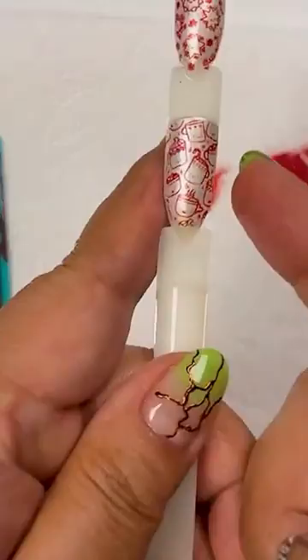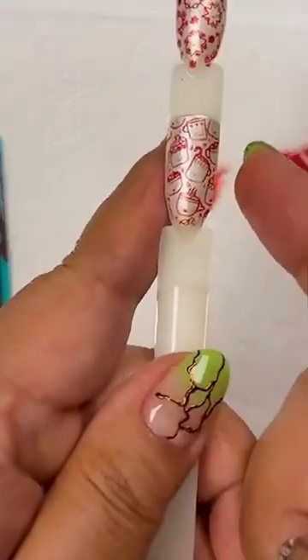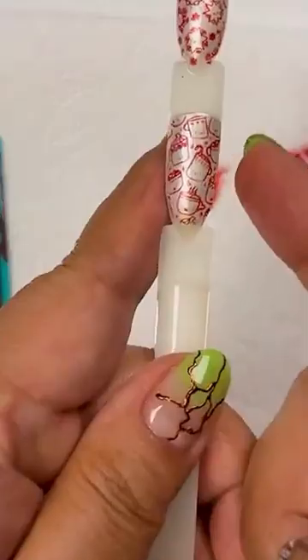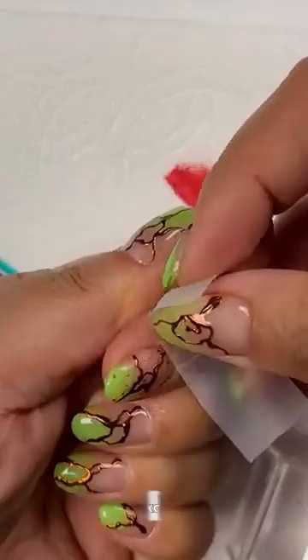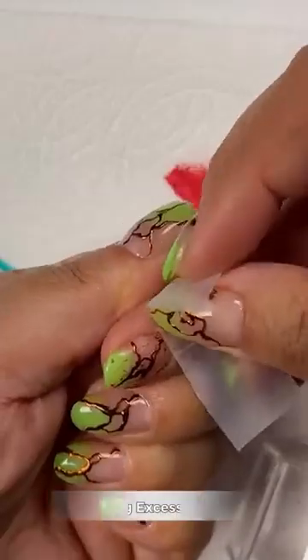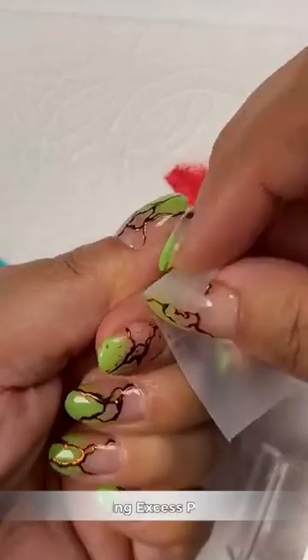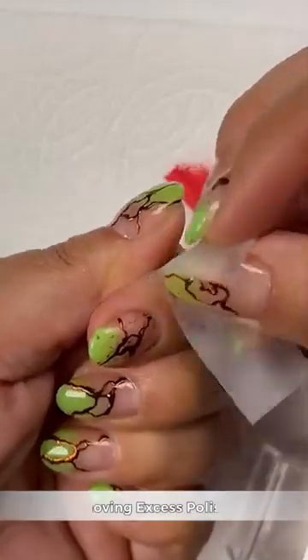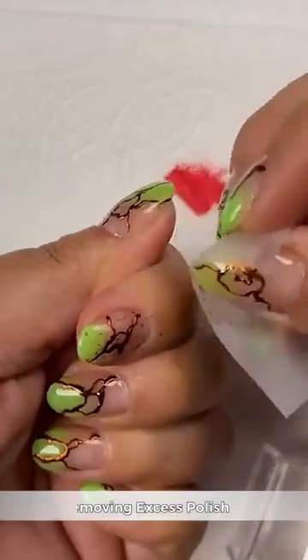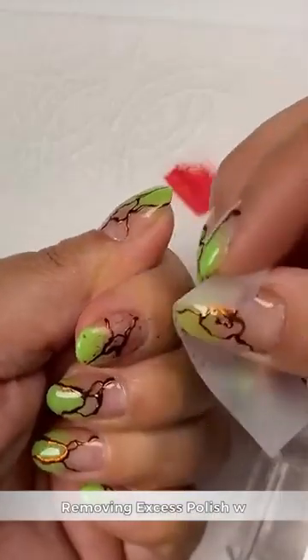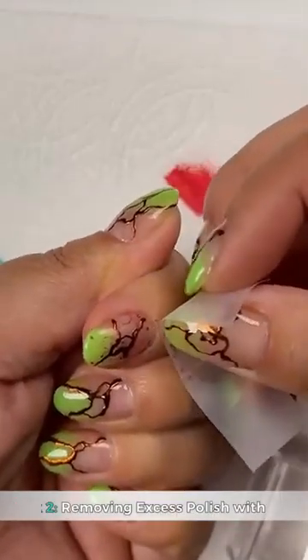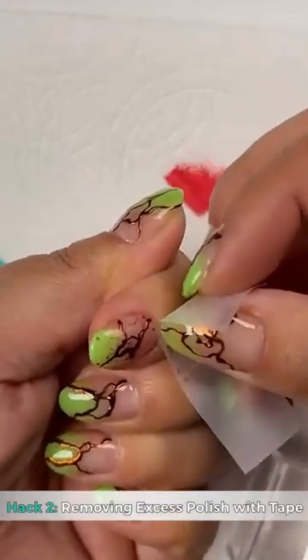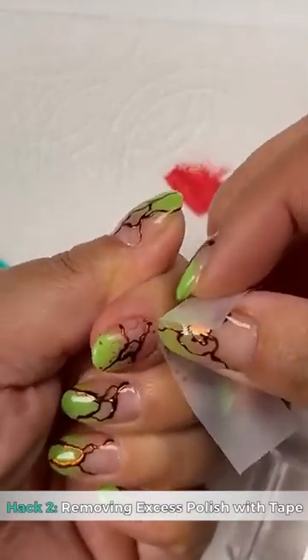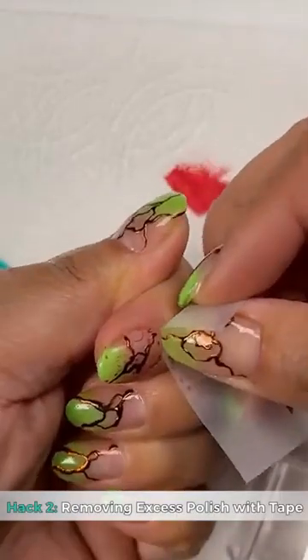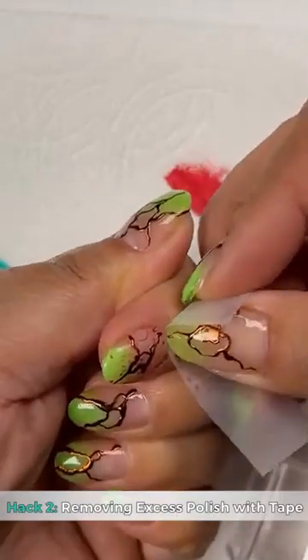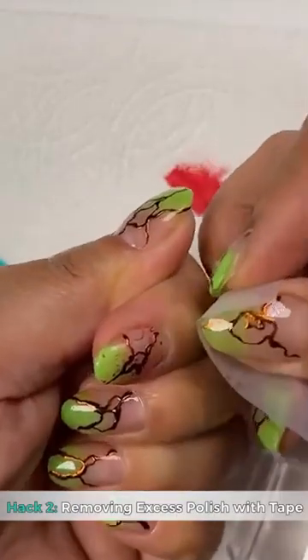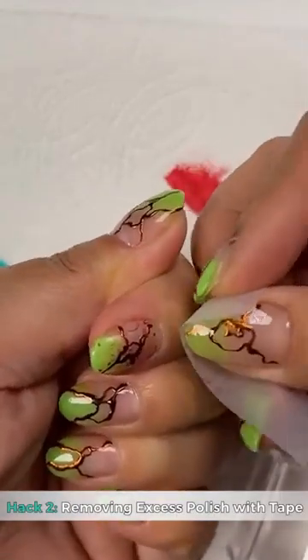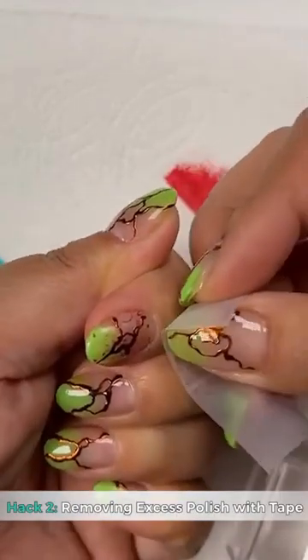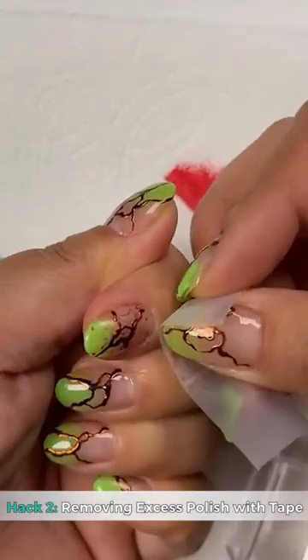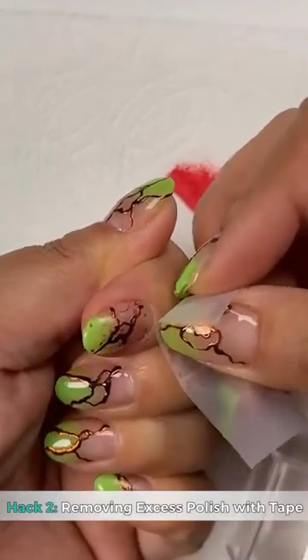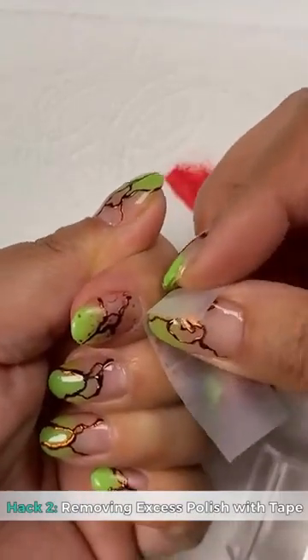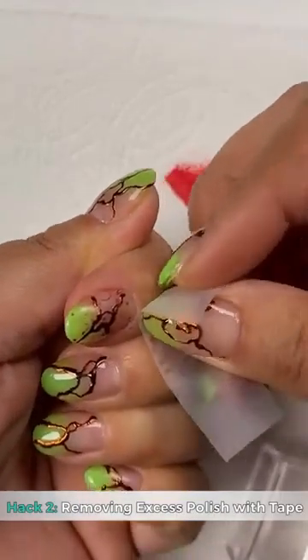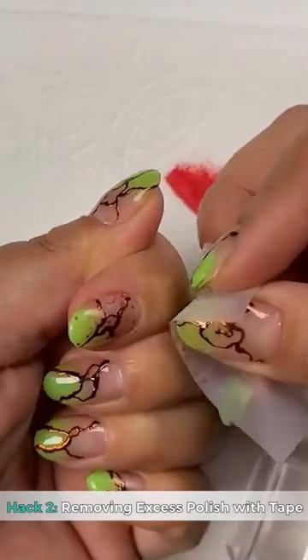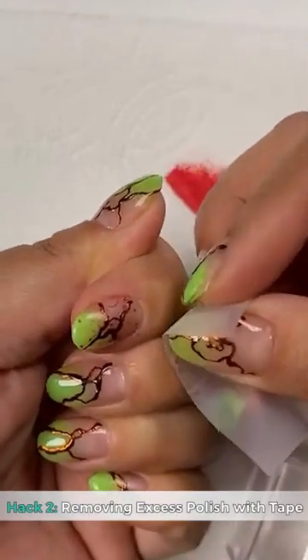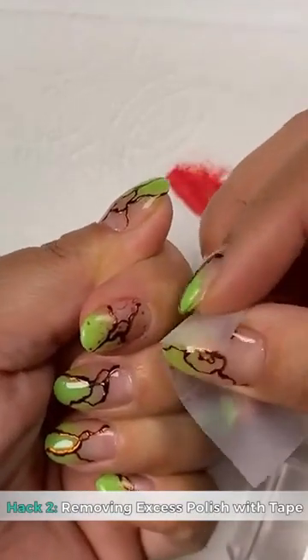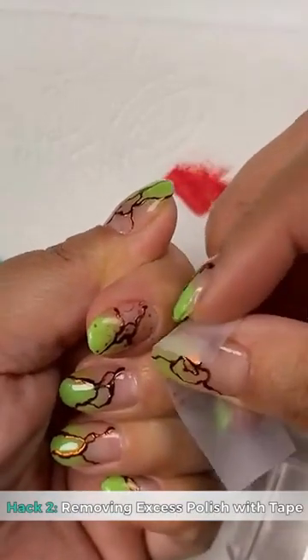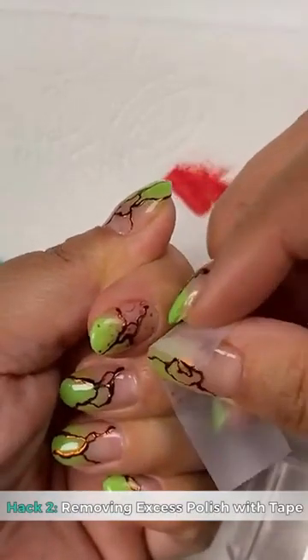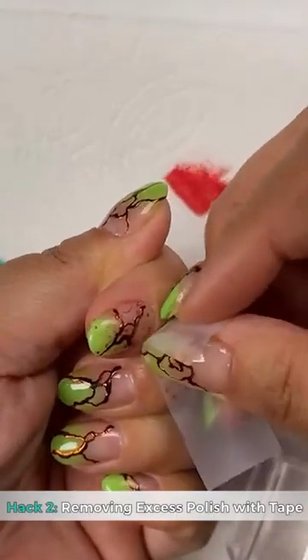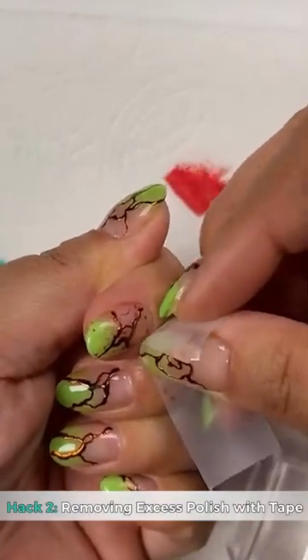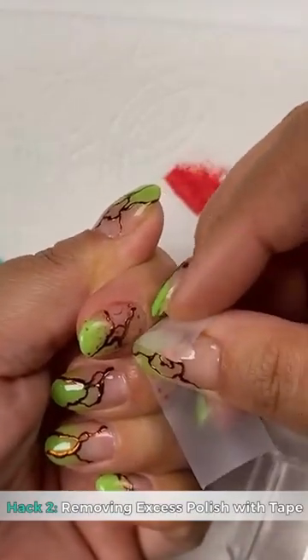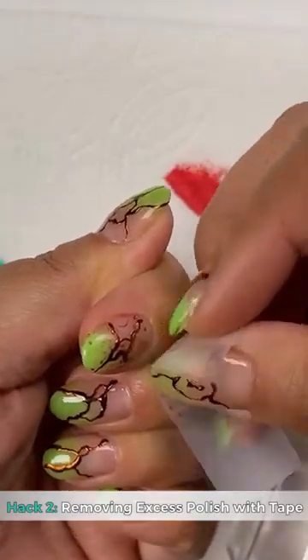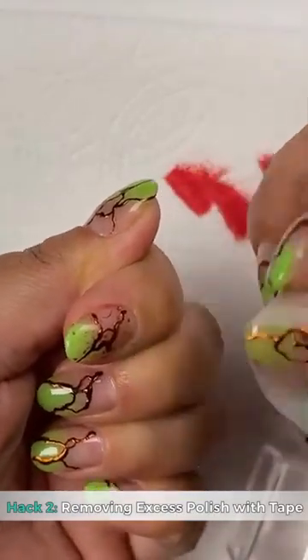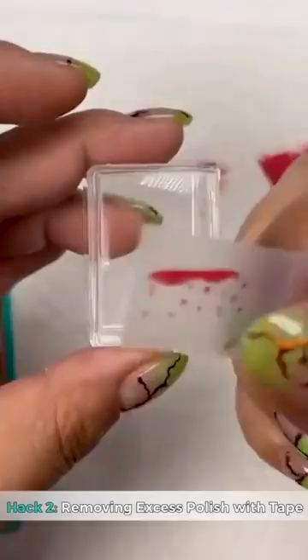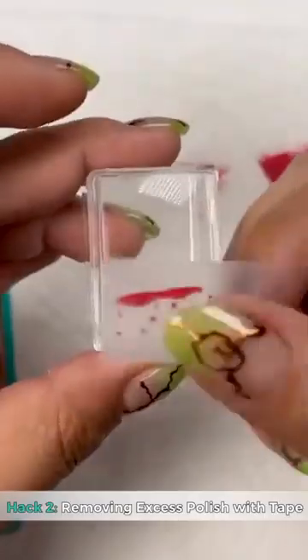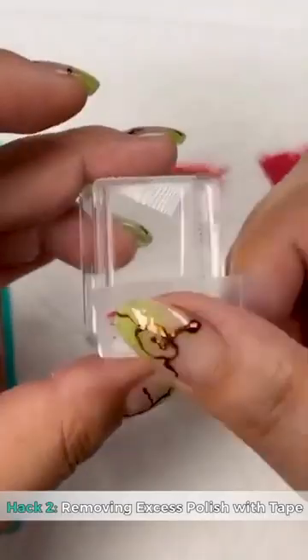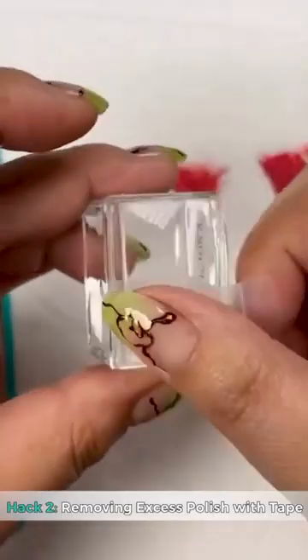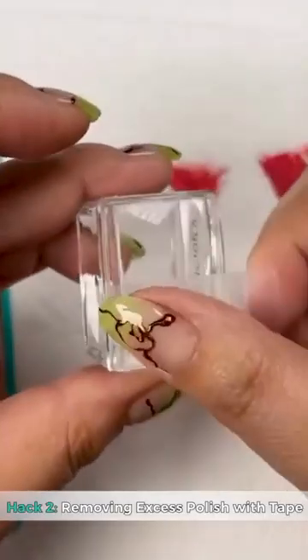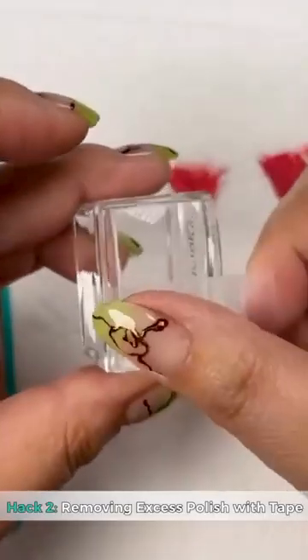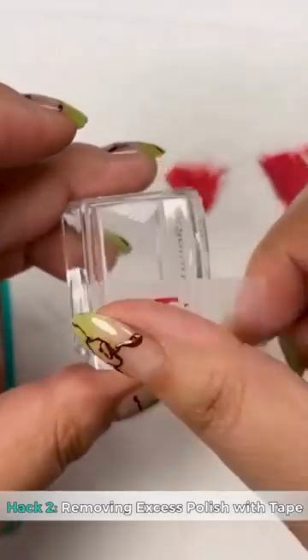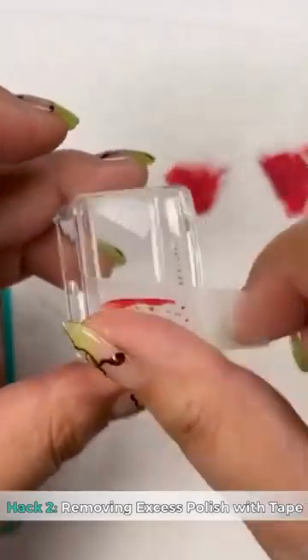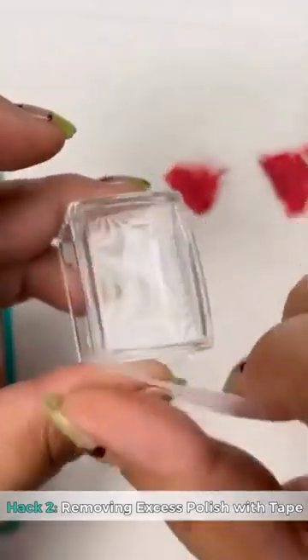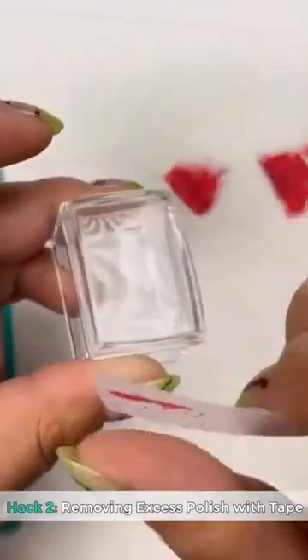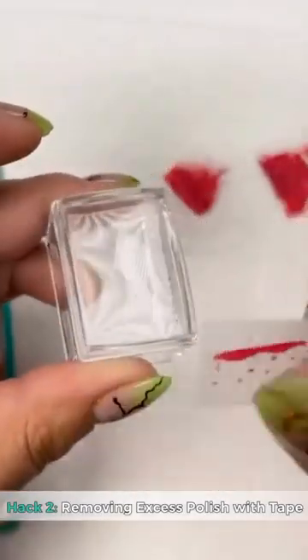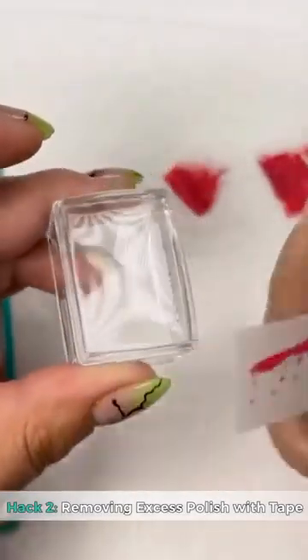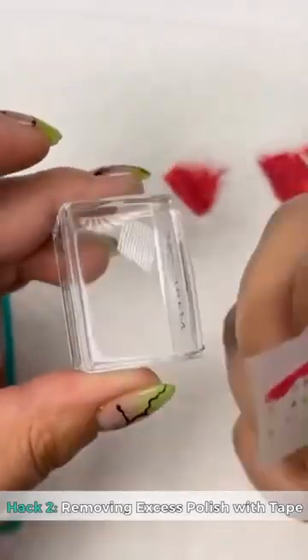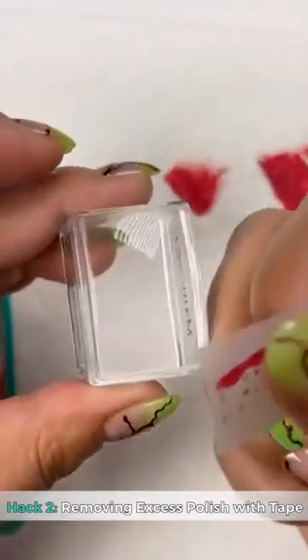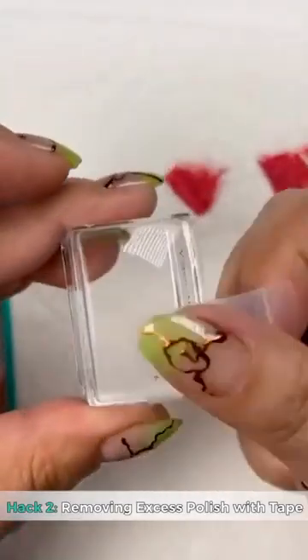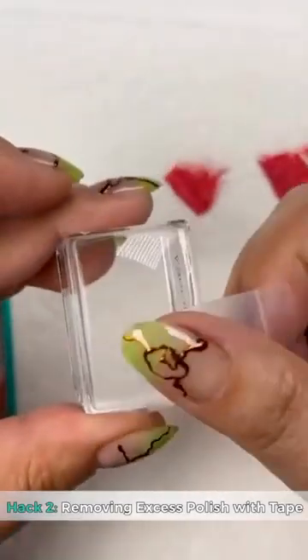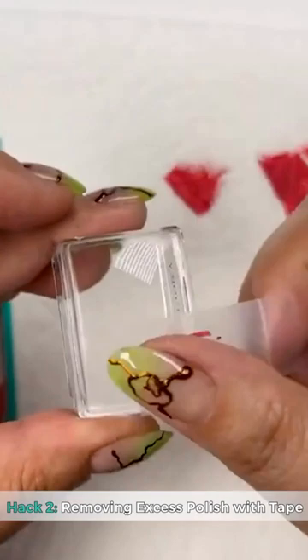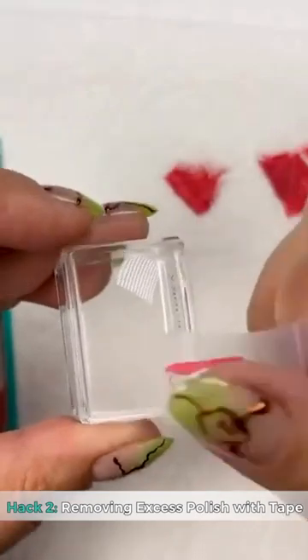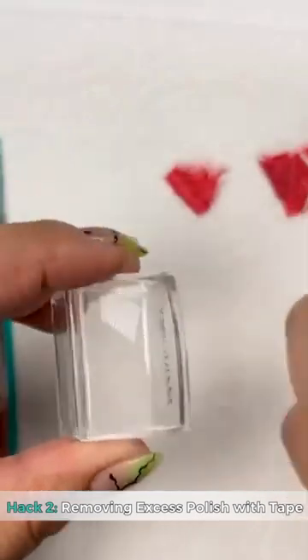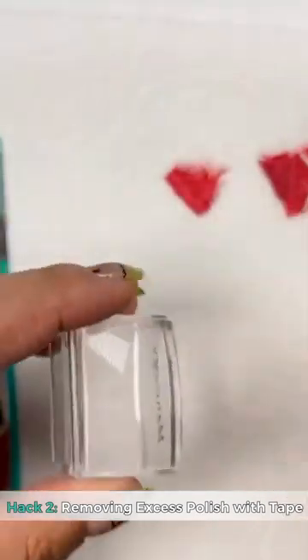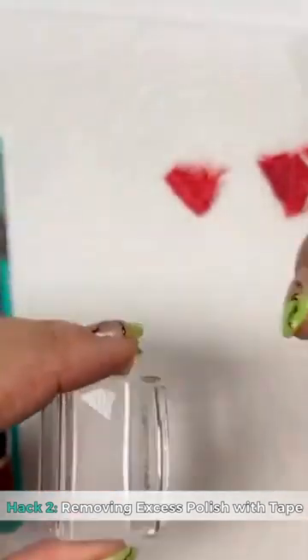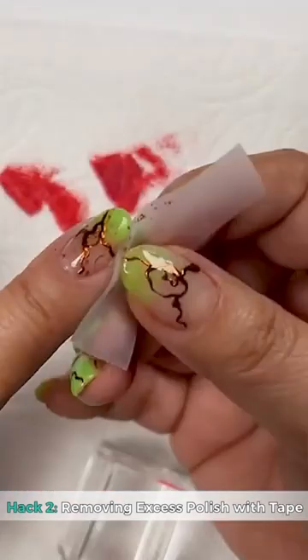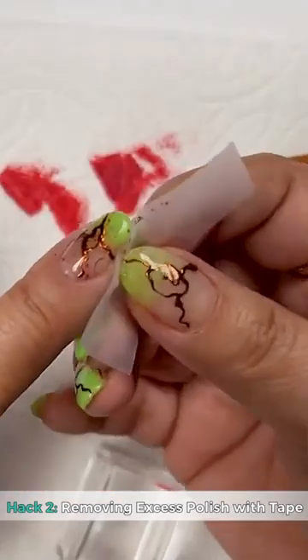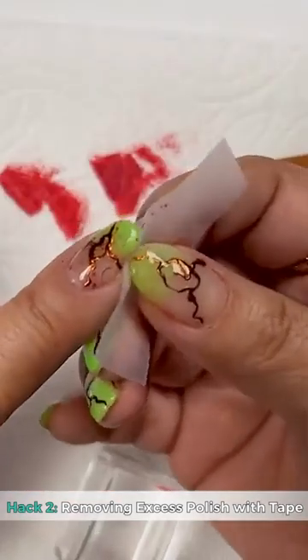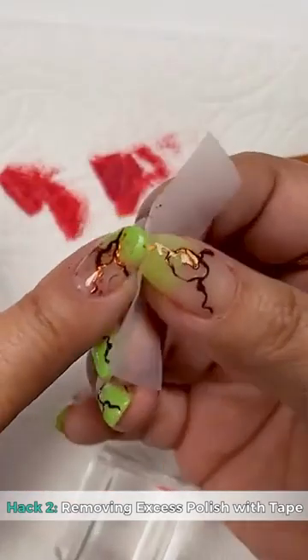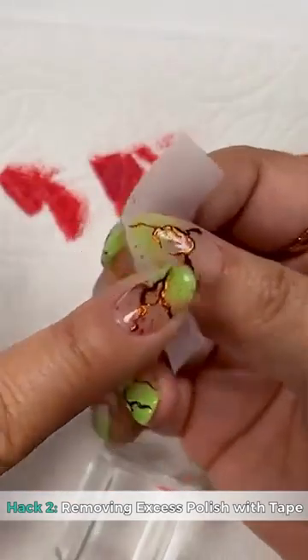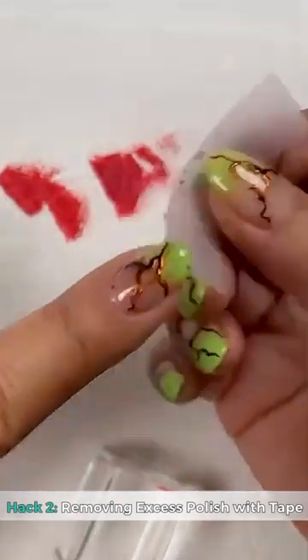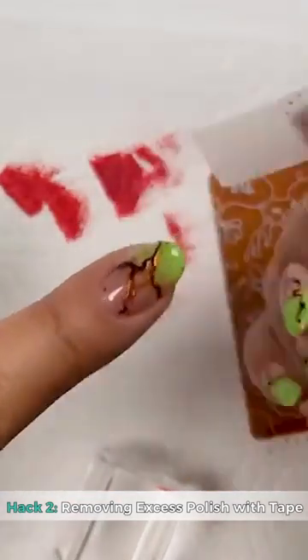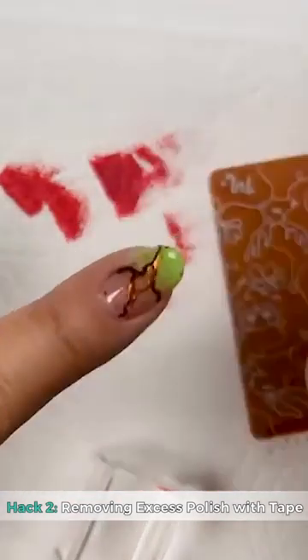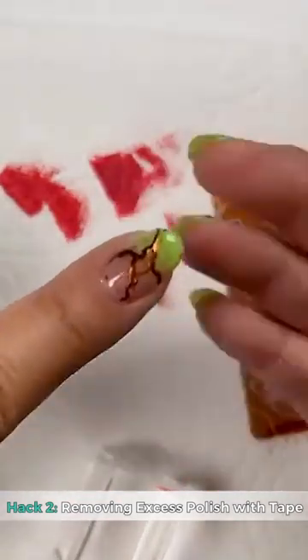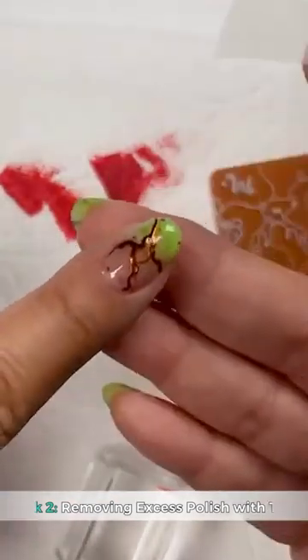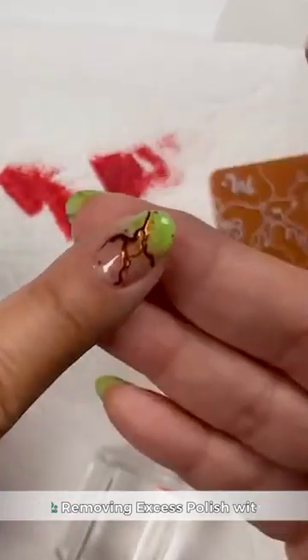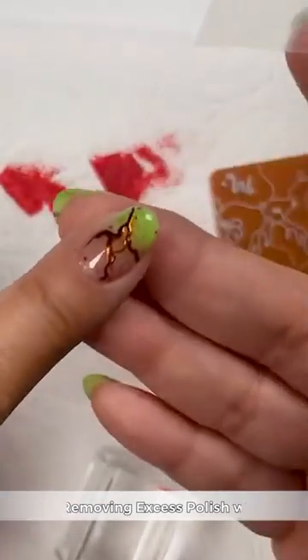Hack two: removing excess polish with scotch tape helps to clean your stampers and can clear off the skin around your nails.